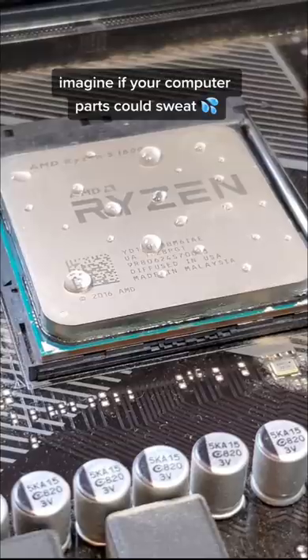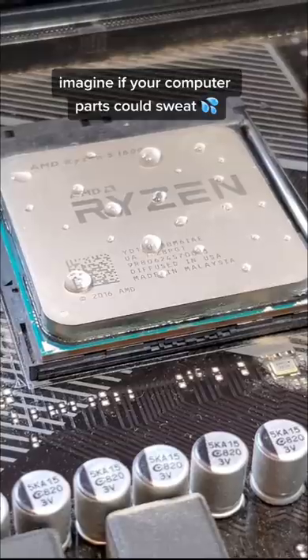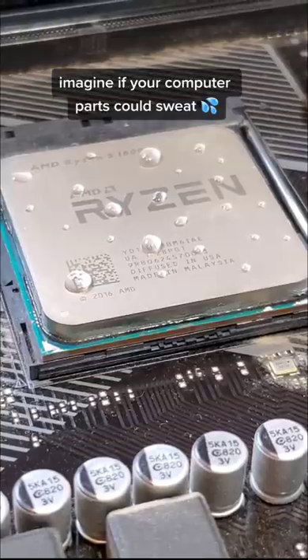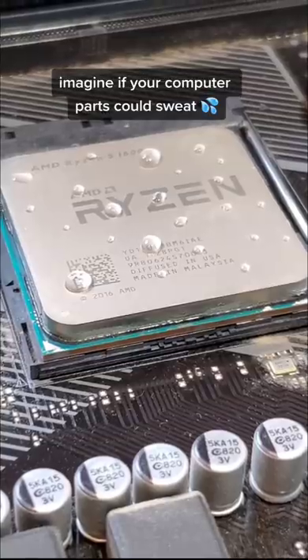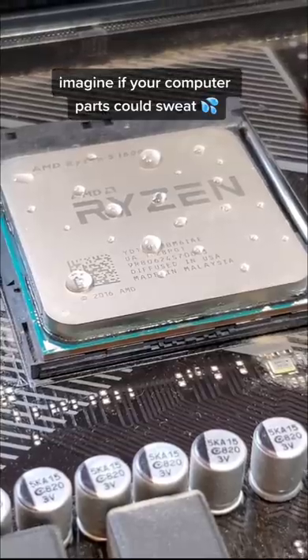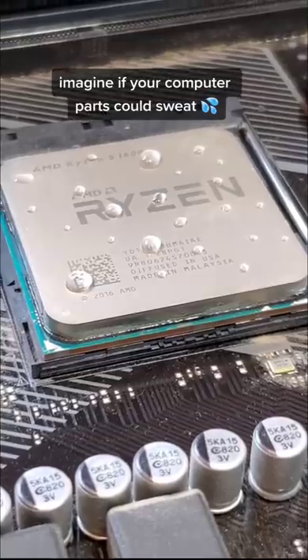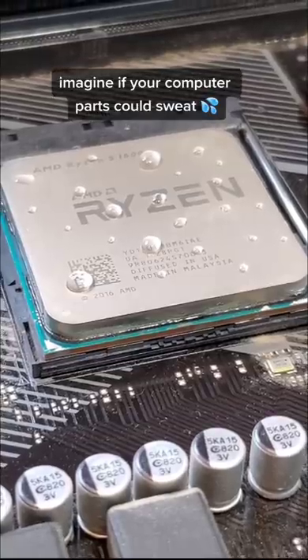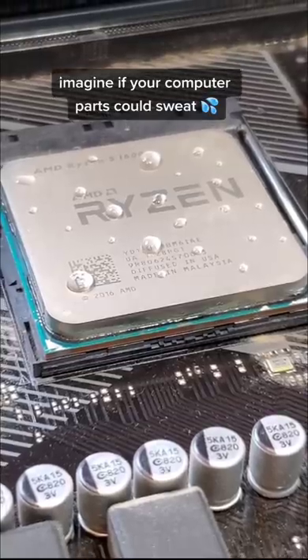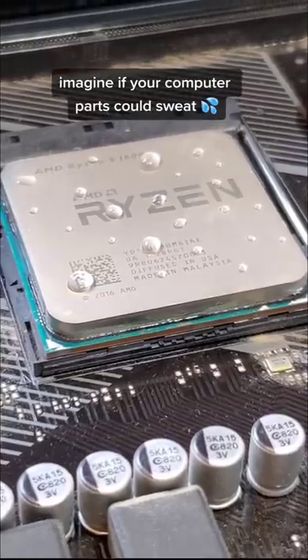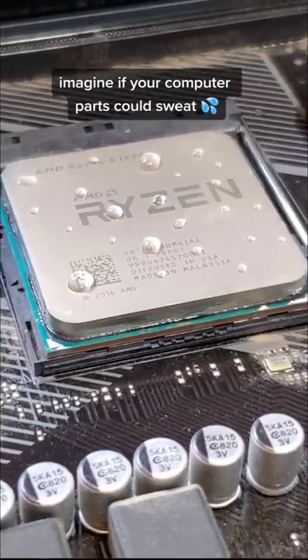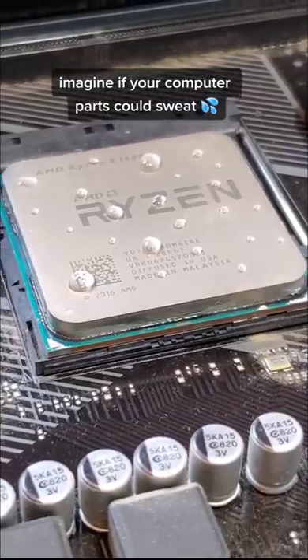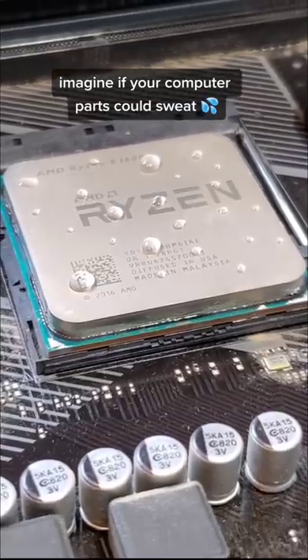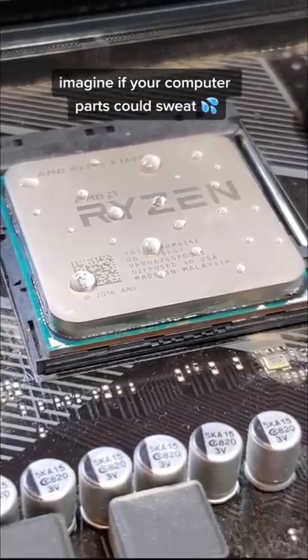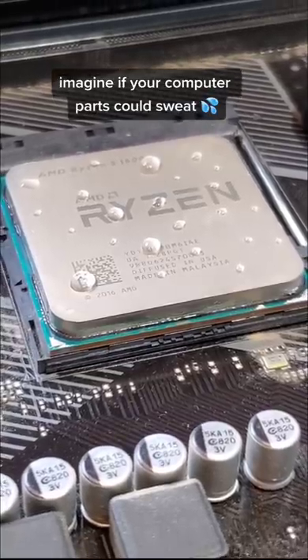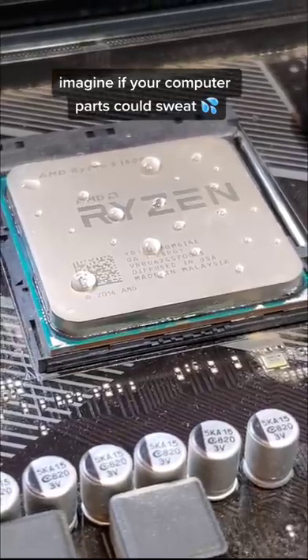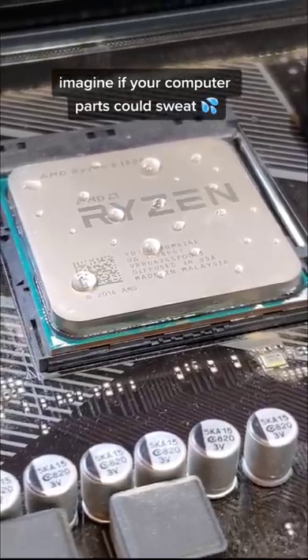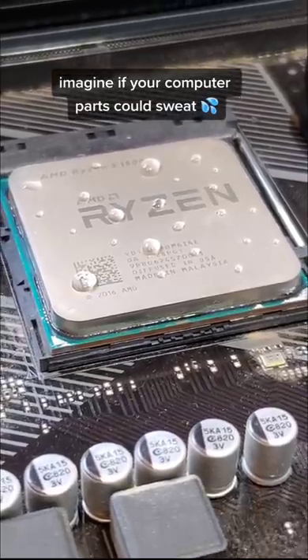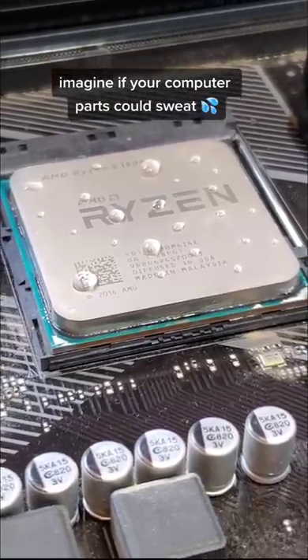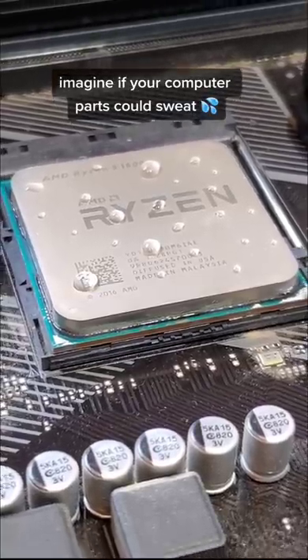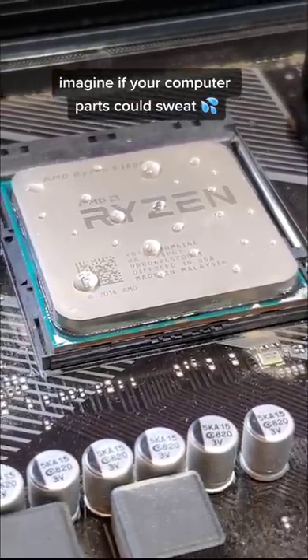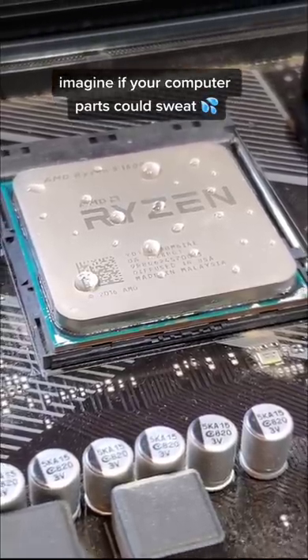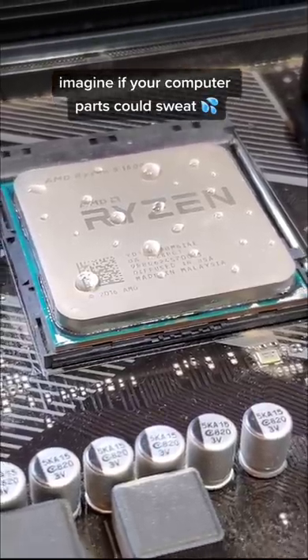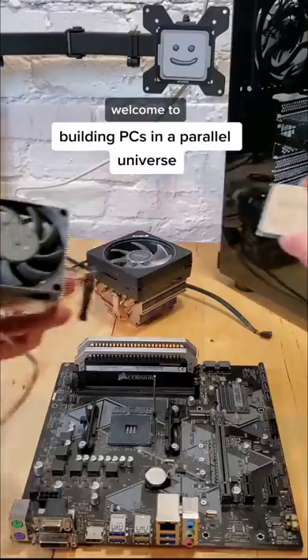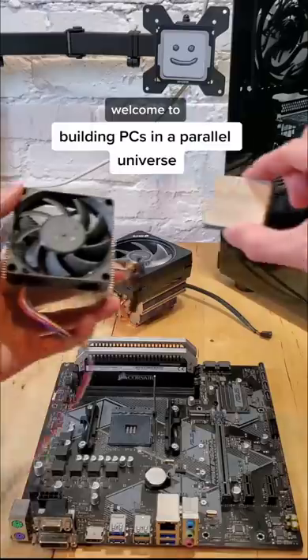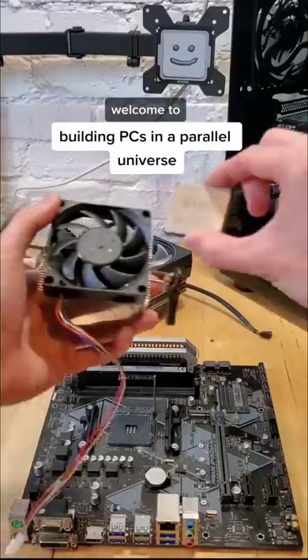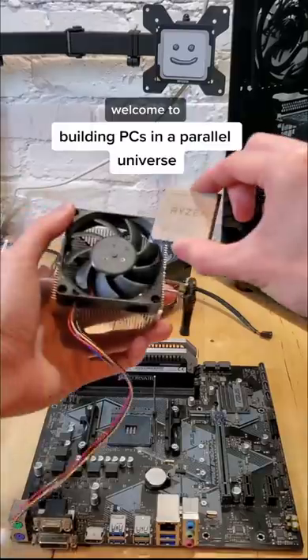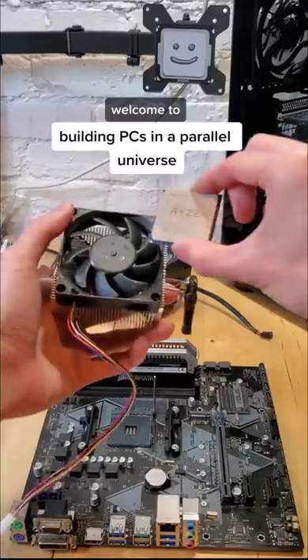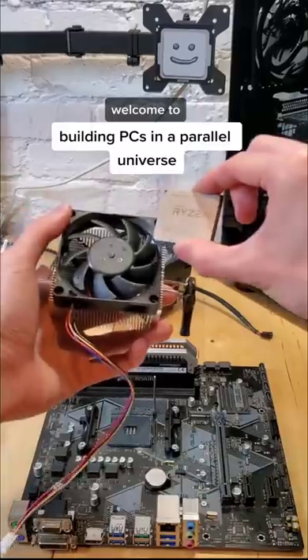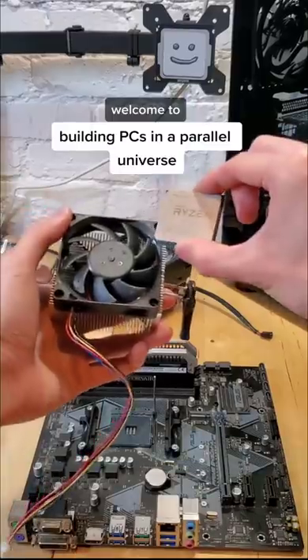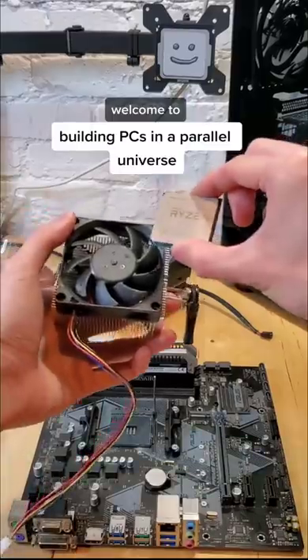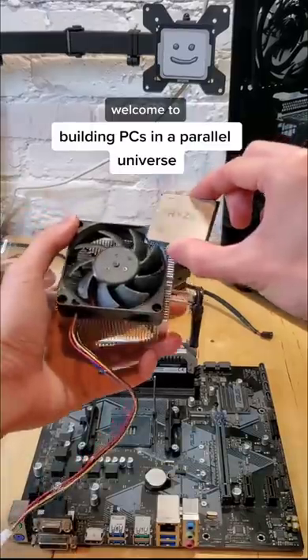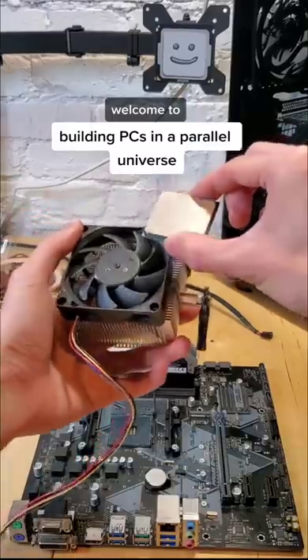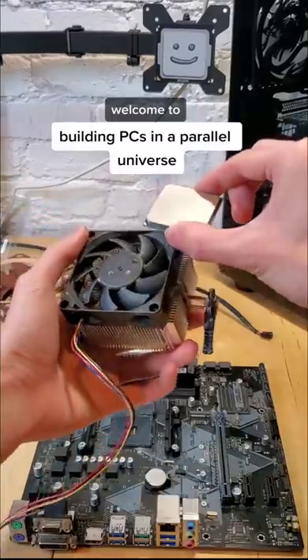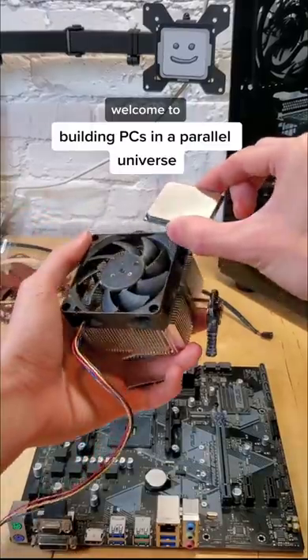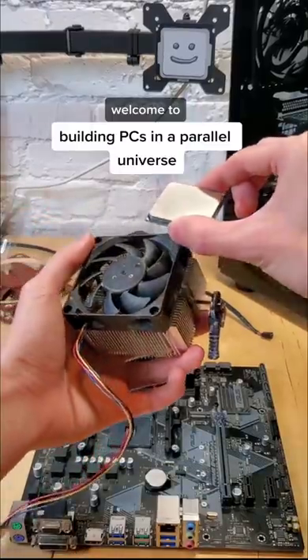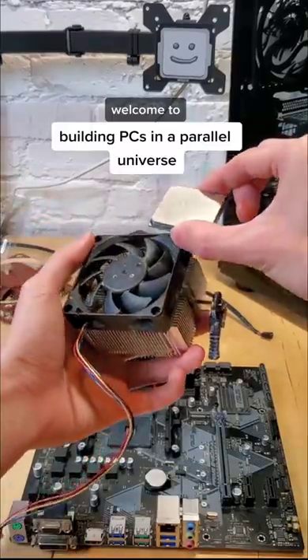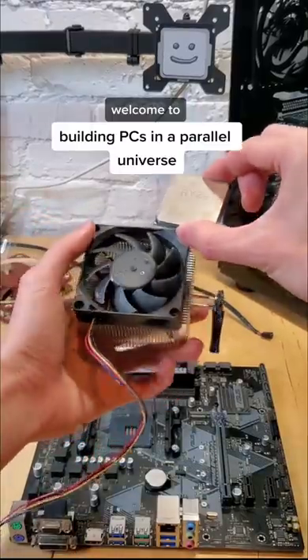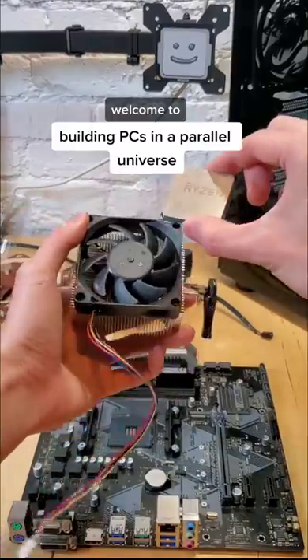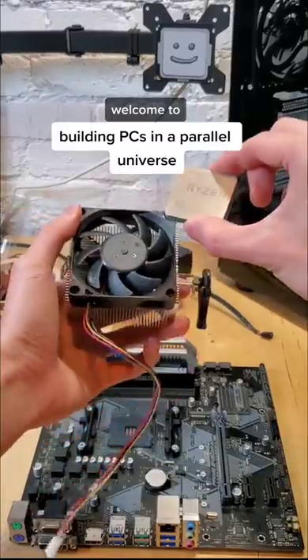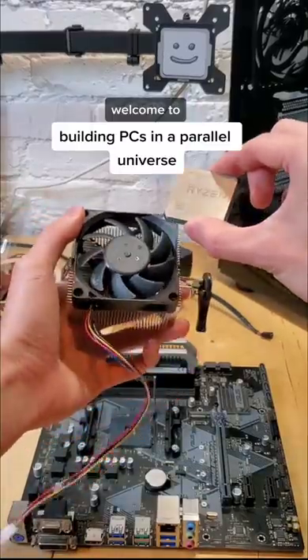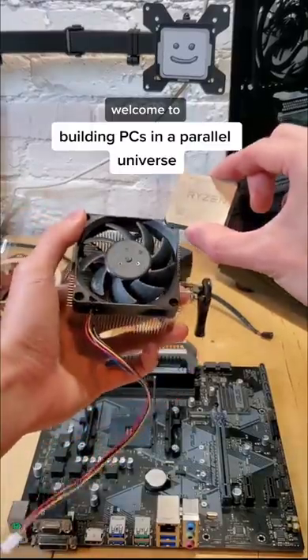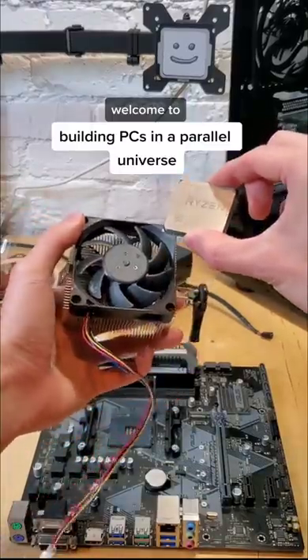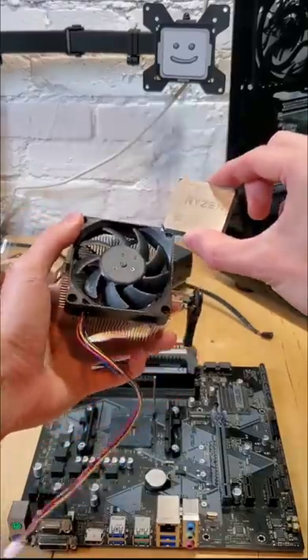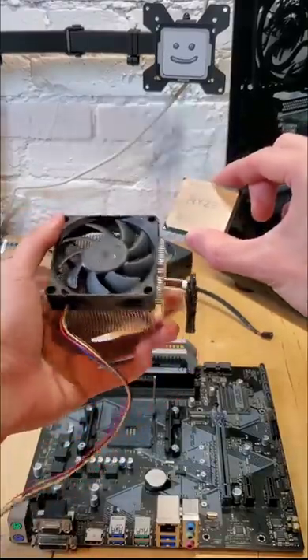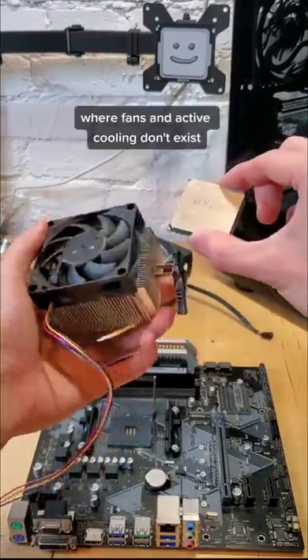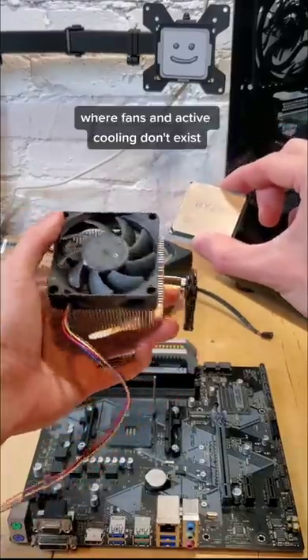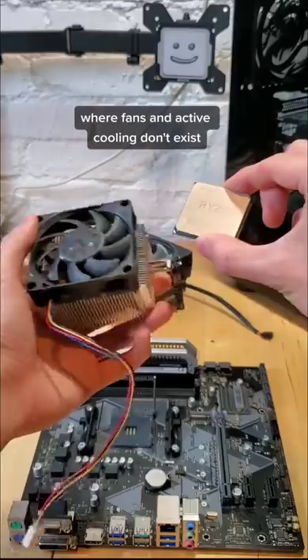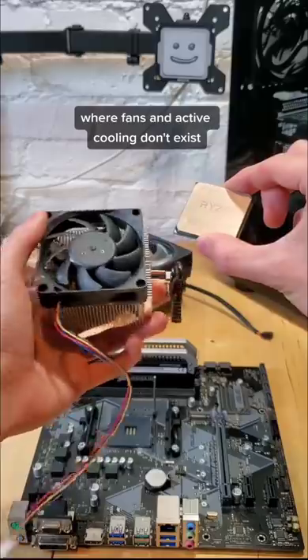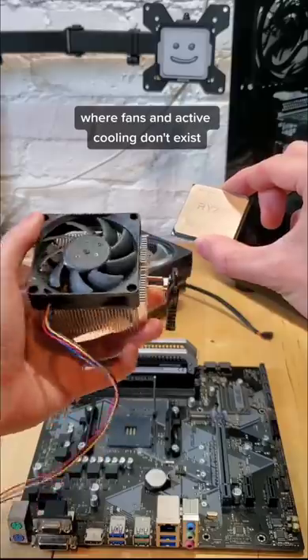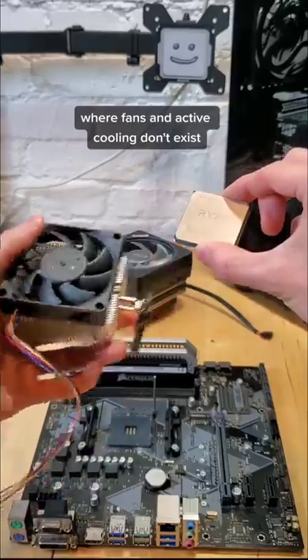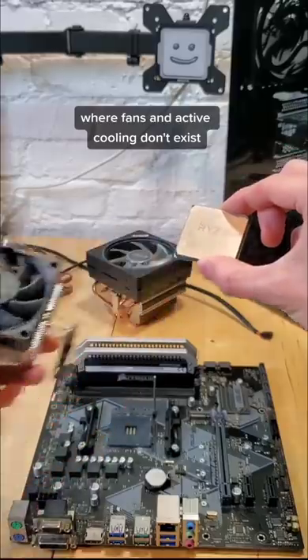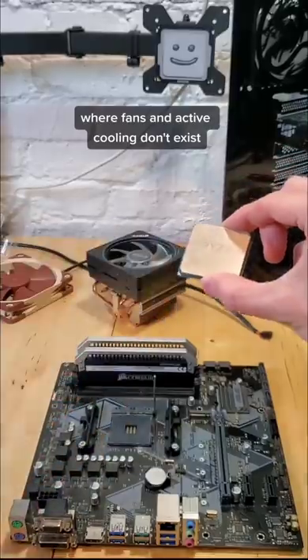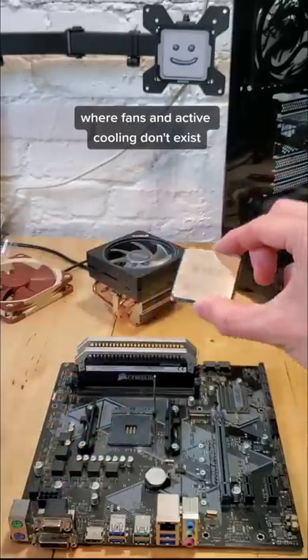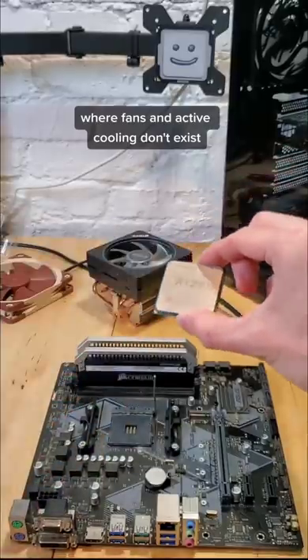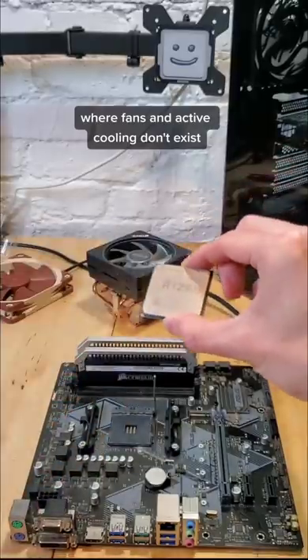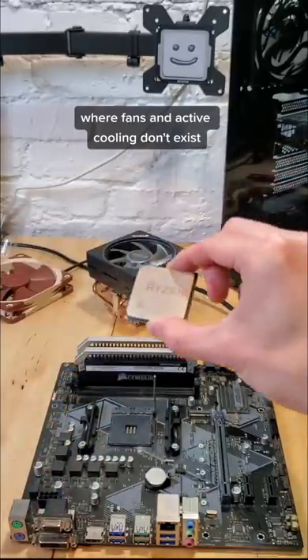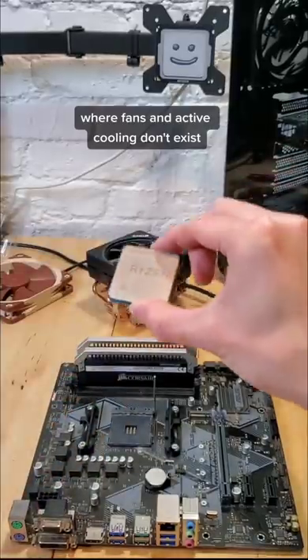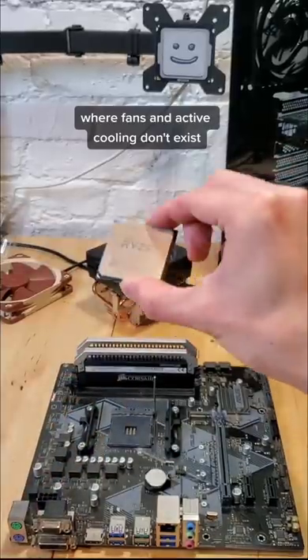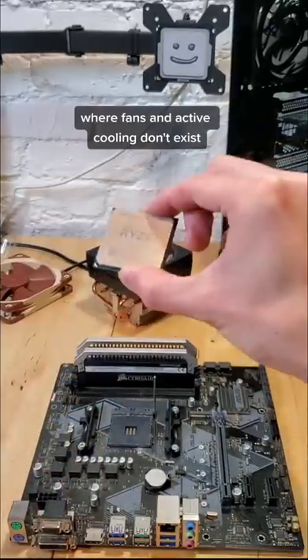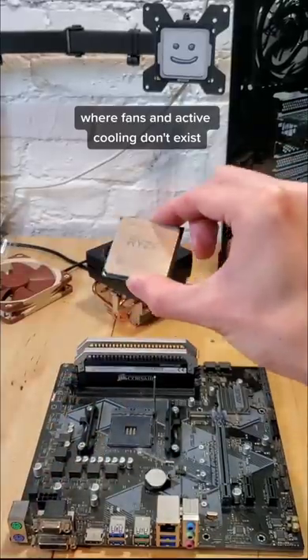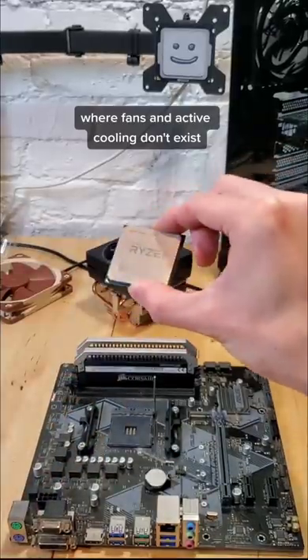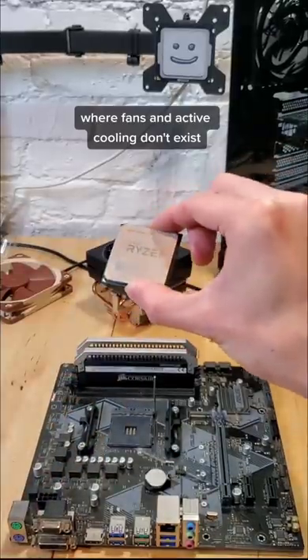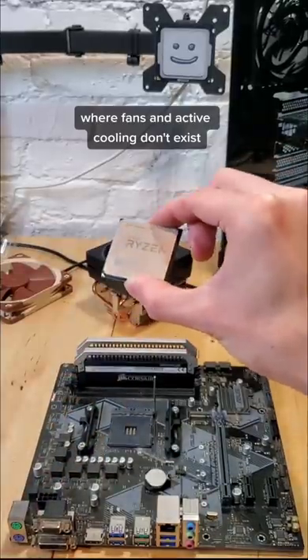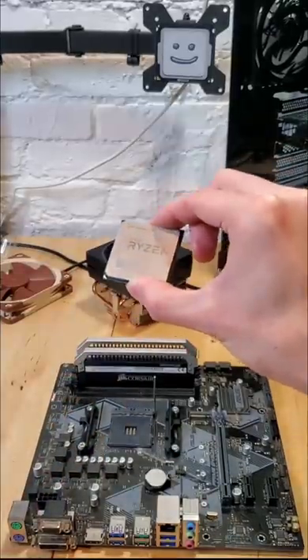Imagine if your computer parts could sweat. Welcome to building PCs in a parallel universe, where fans and active cooling don't exist.